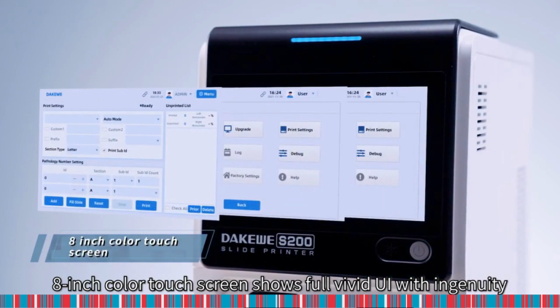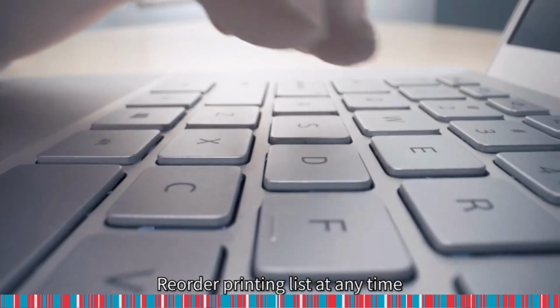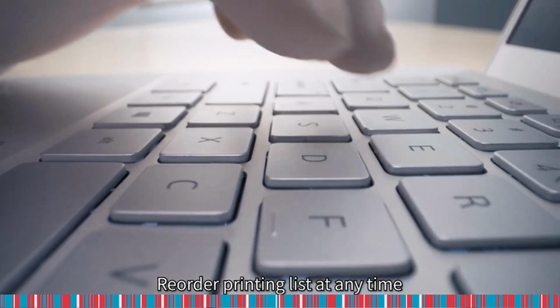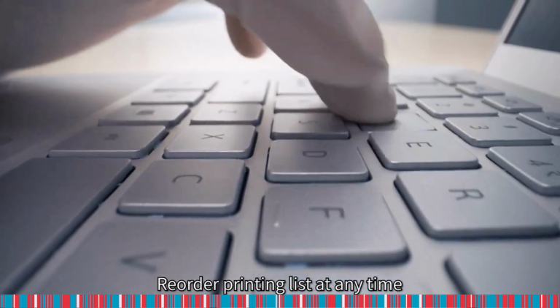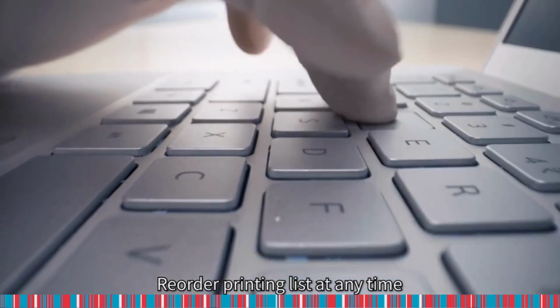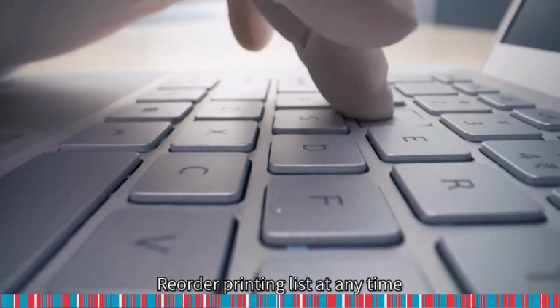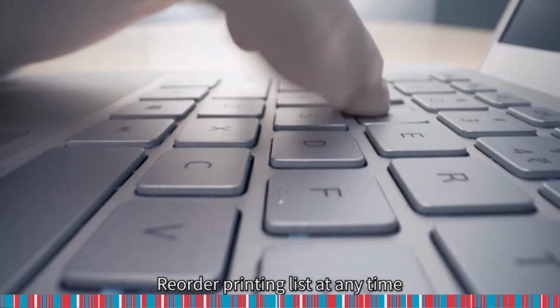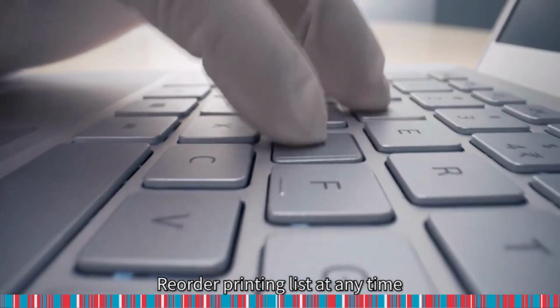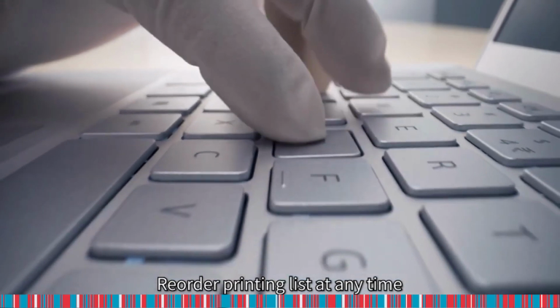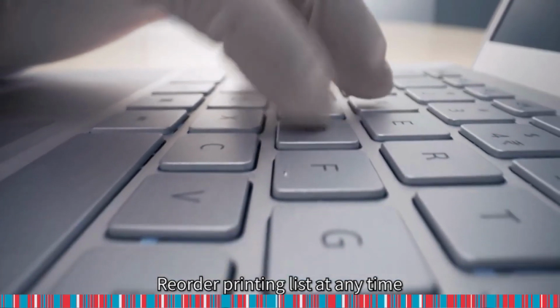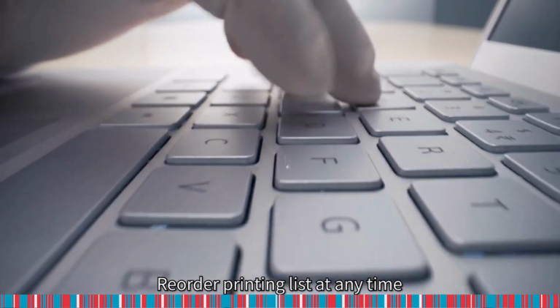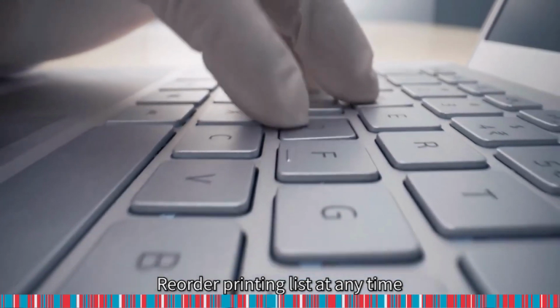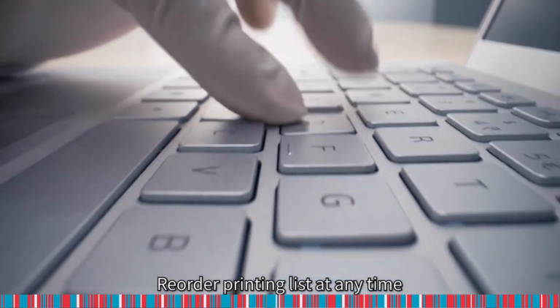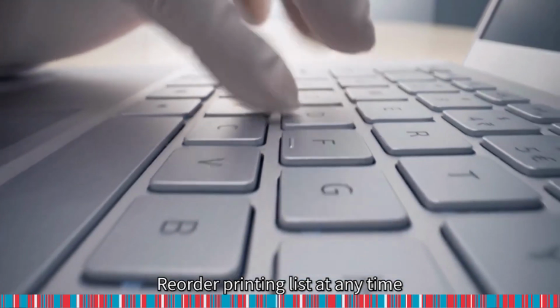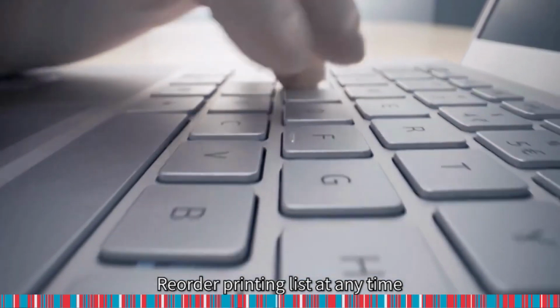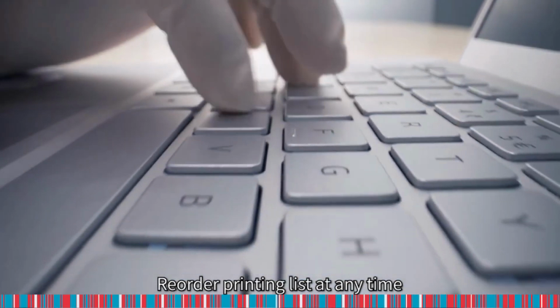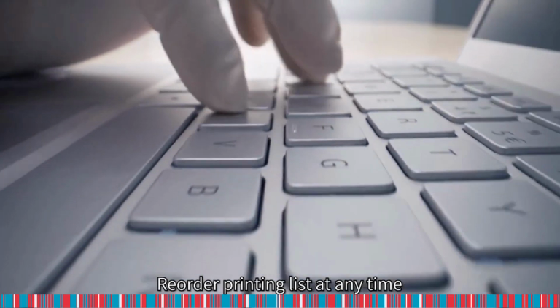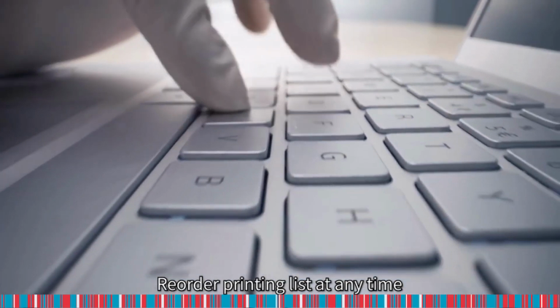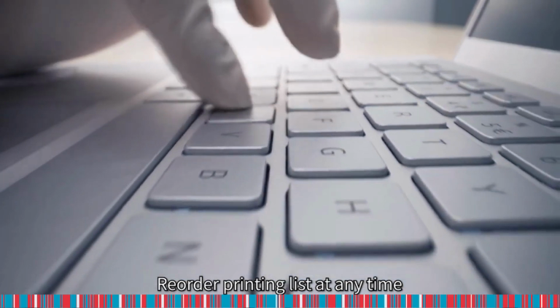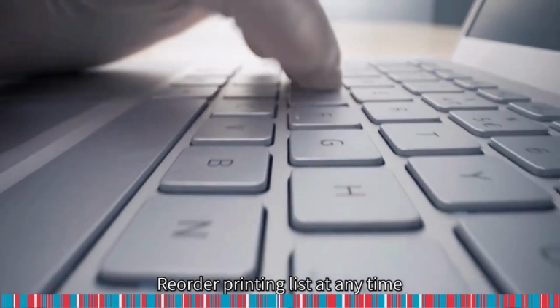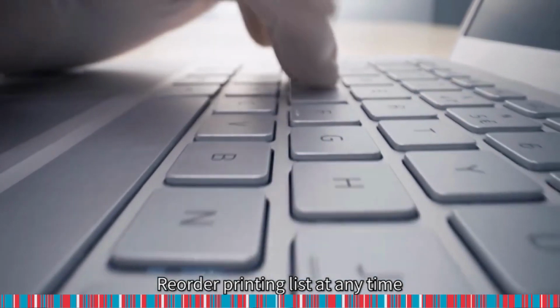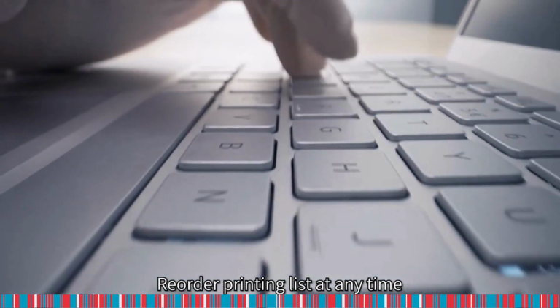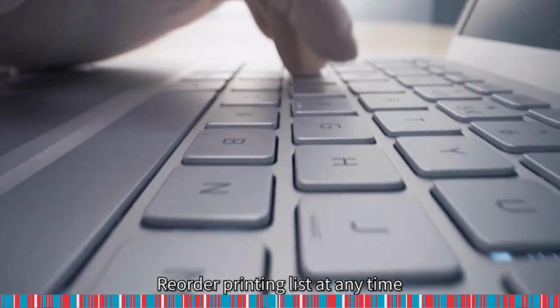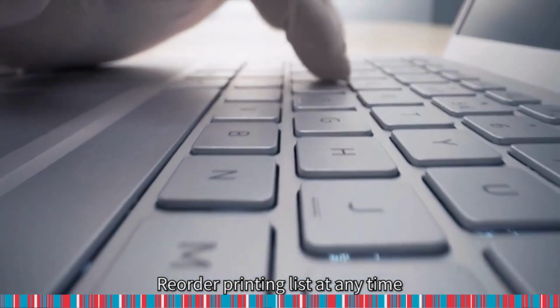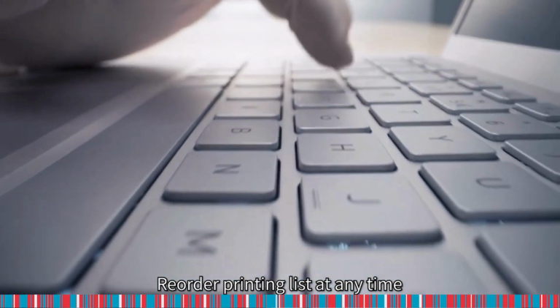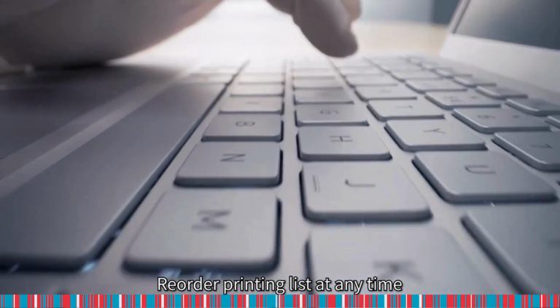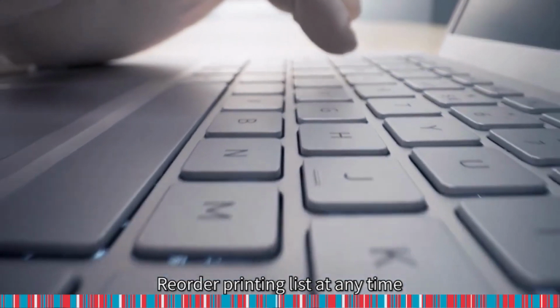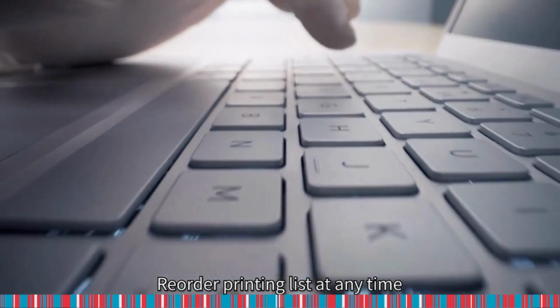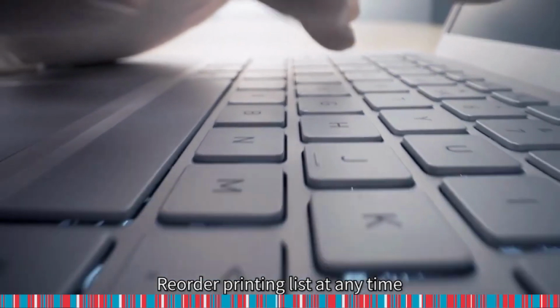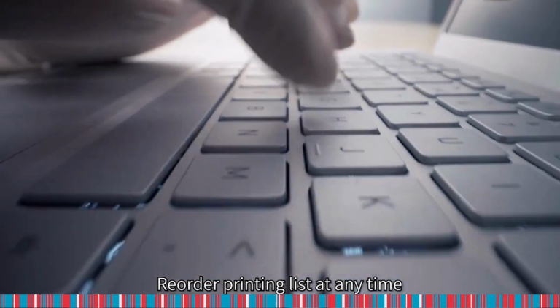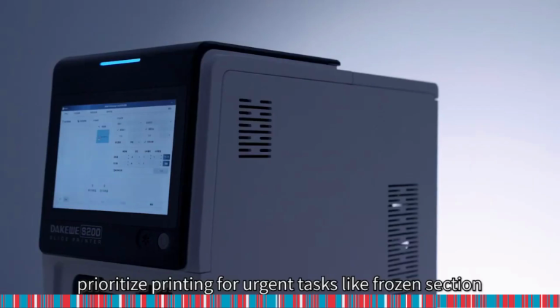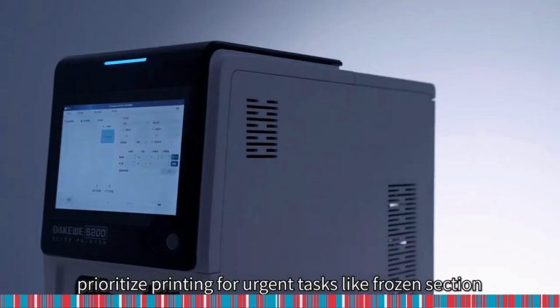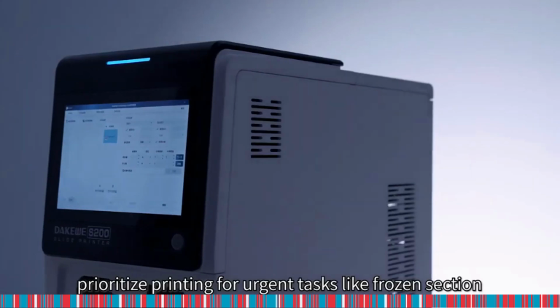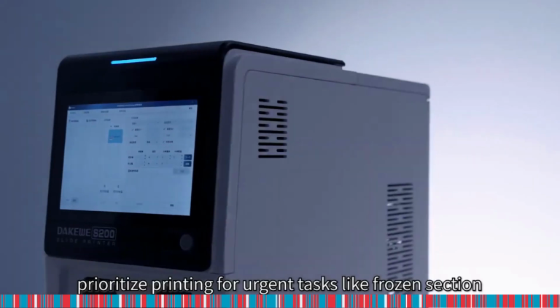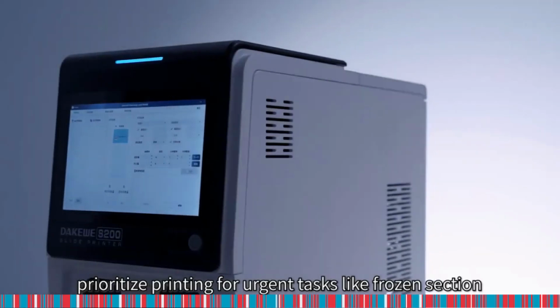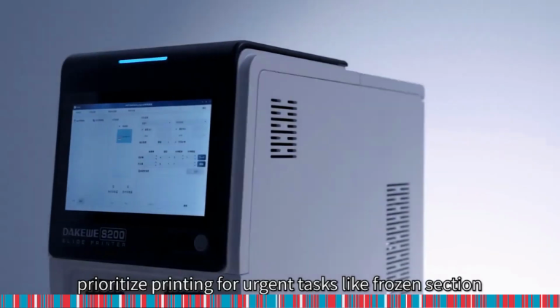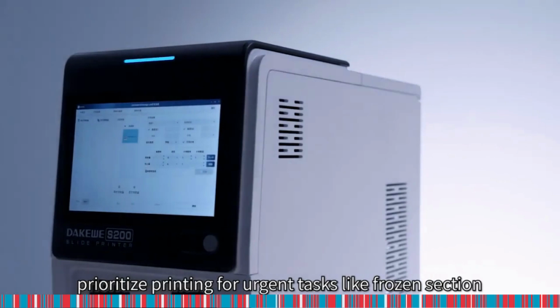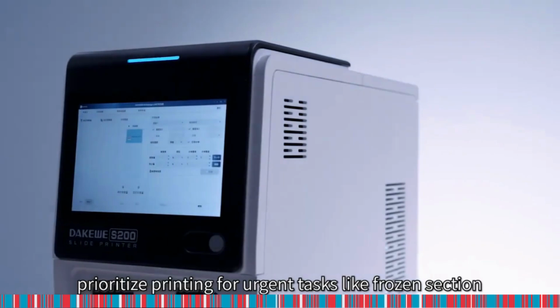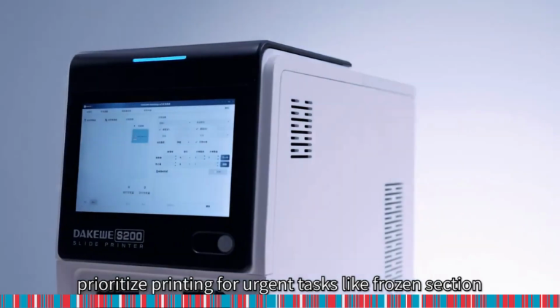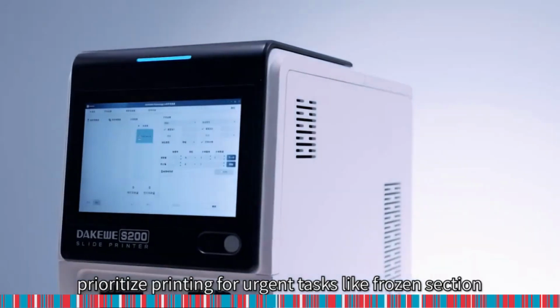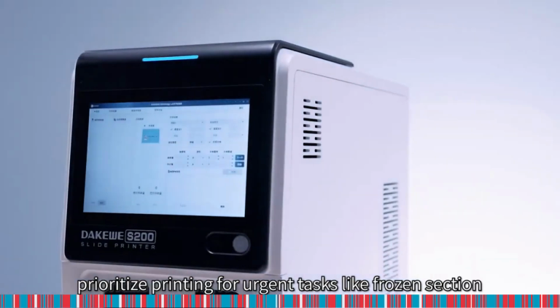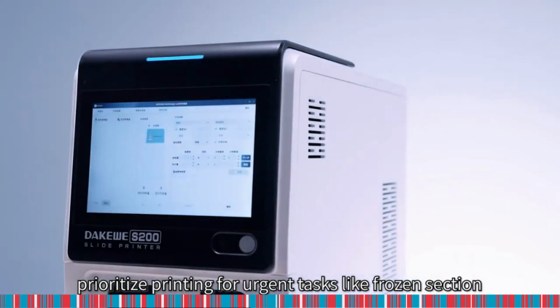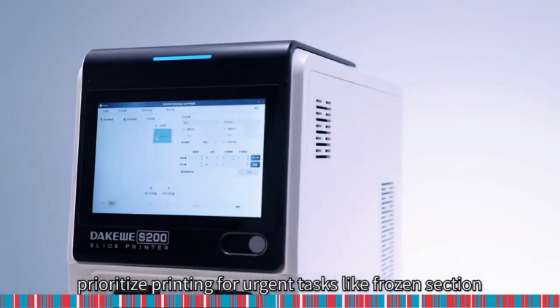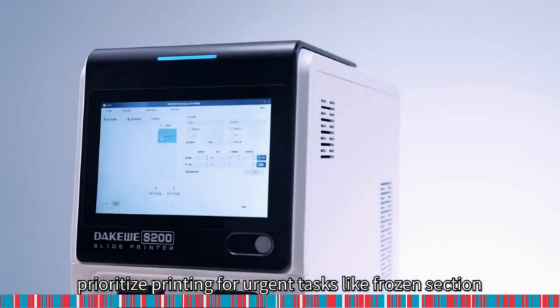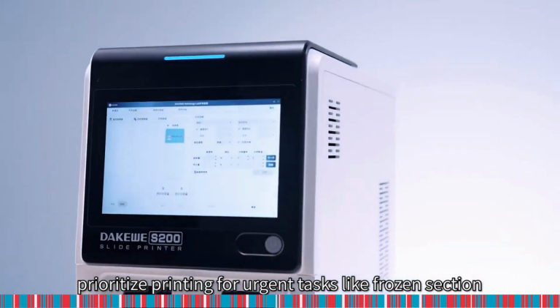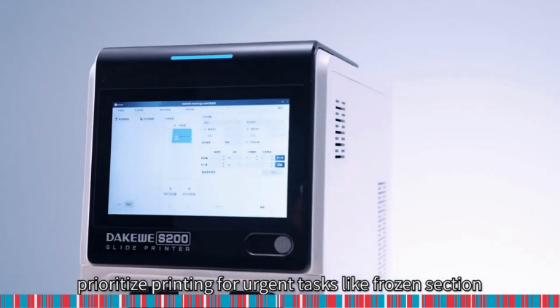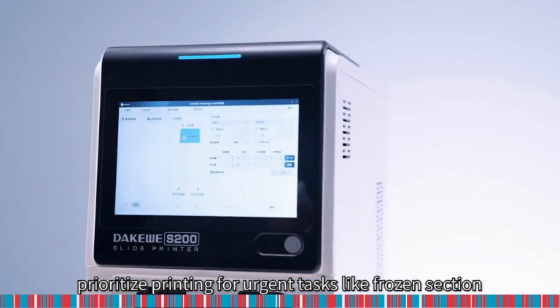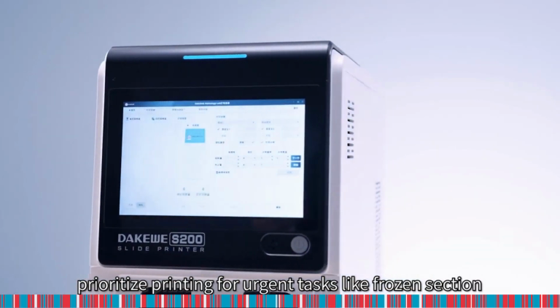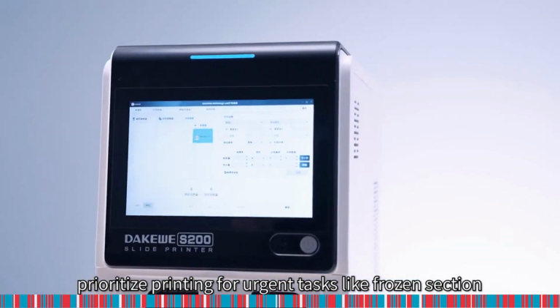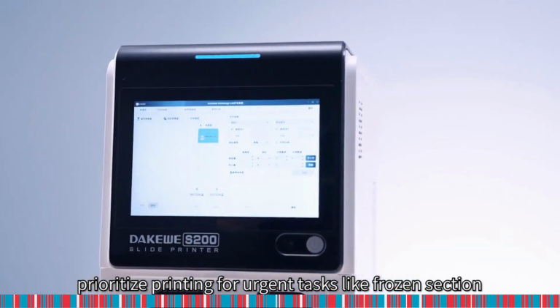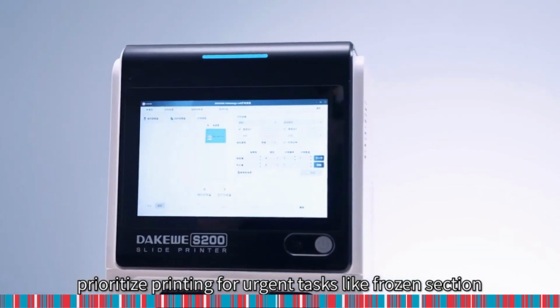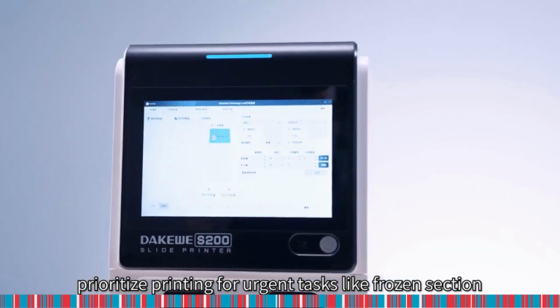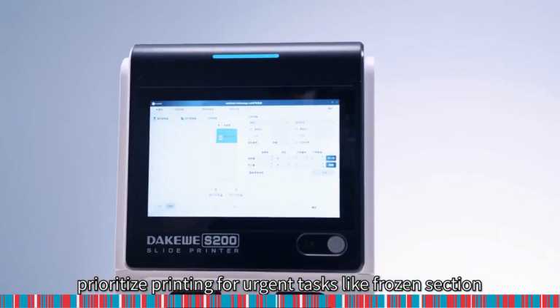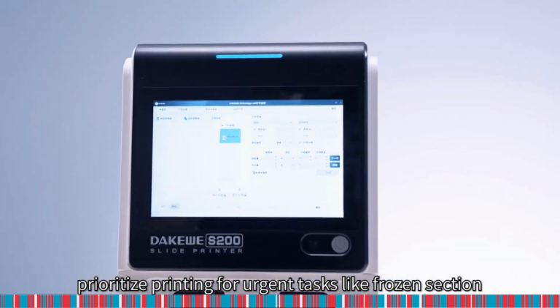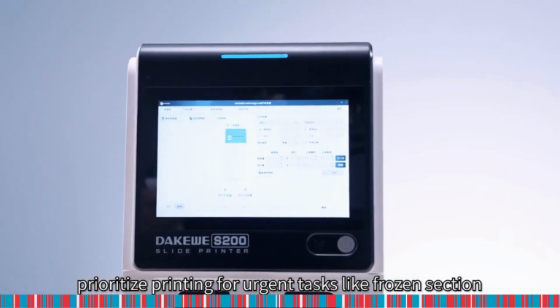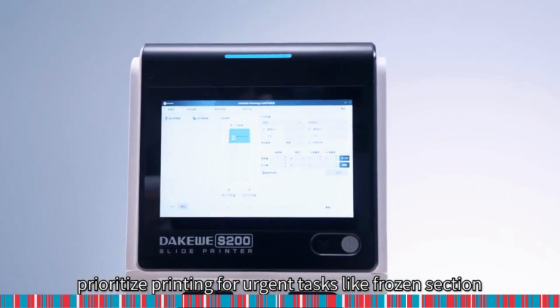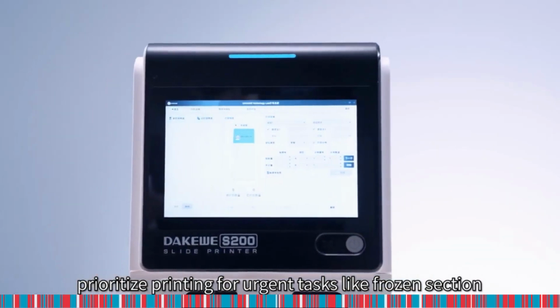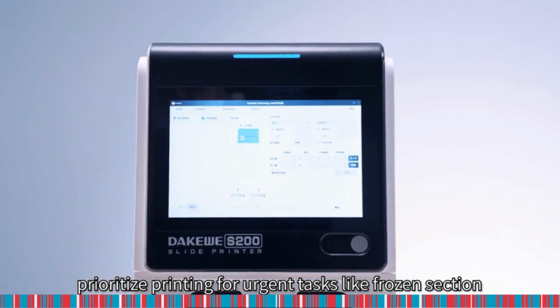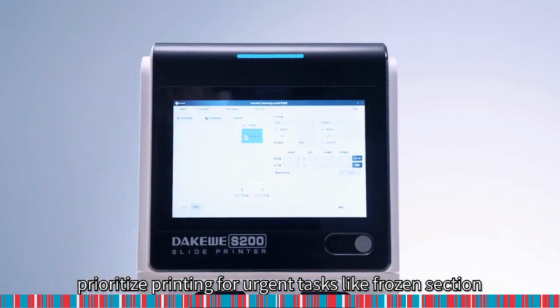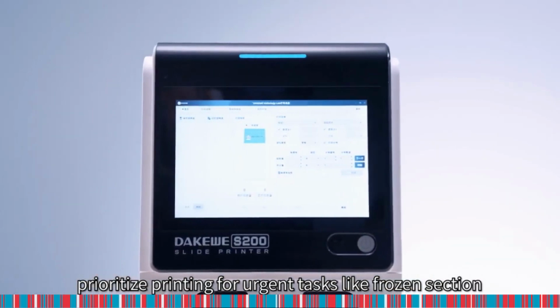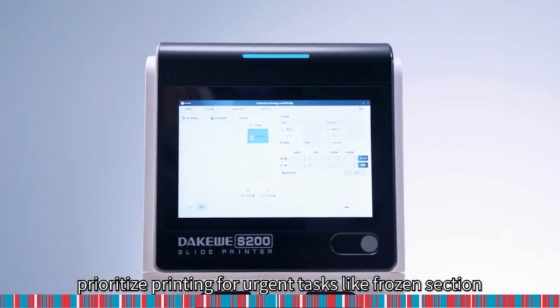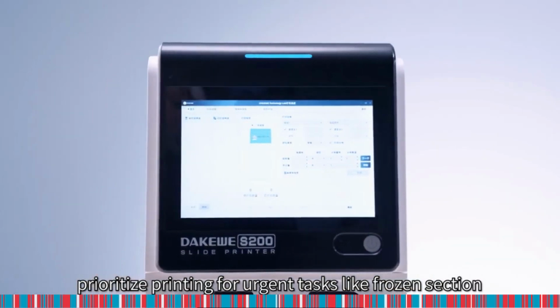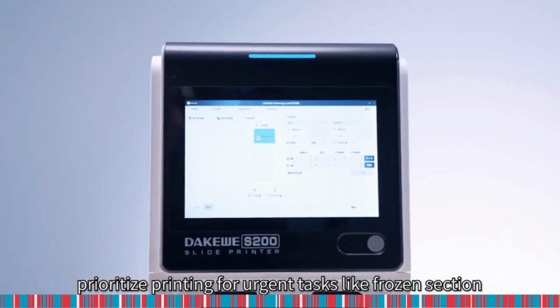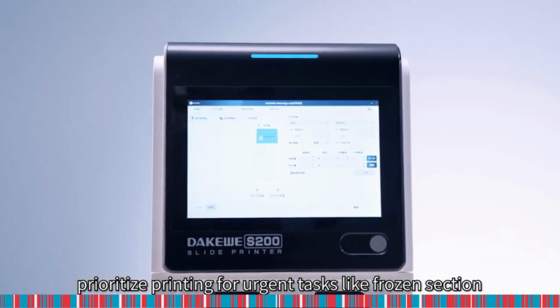Reorder the printing list at any time. Prioritize printing for urgent tasks like frozen section.